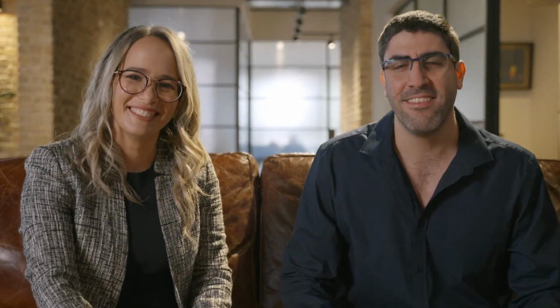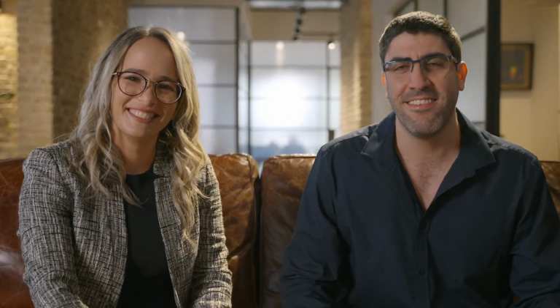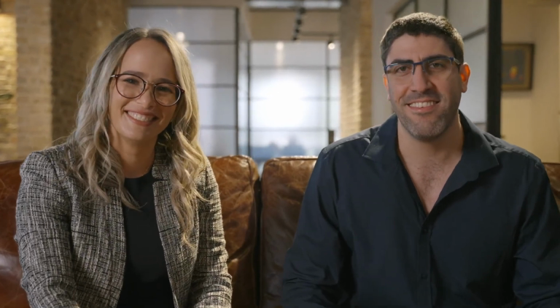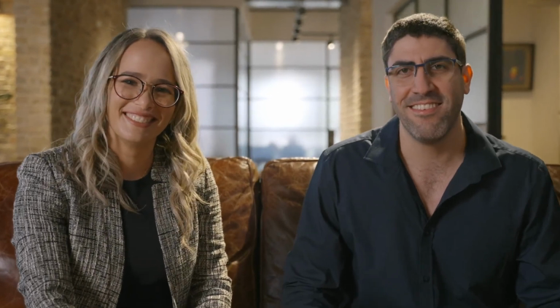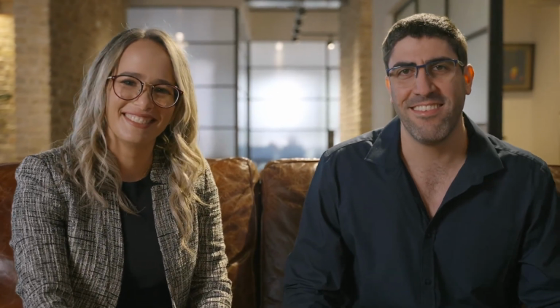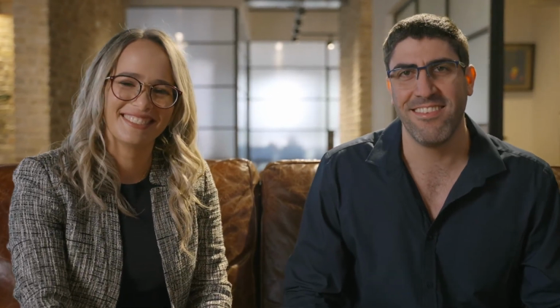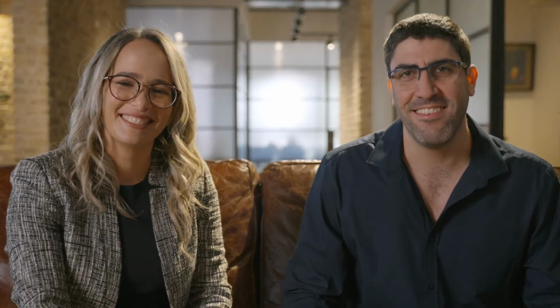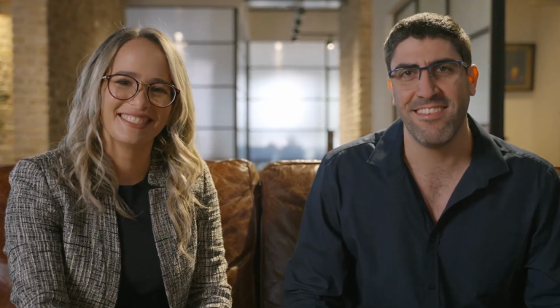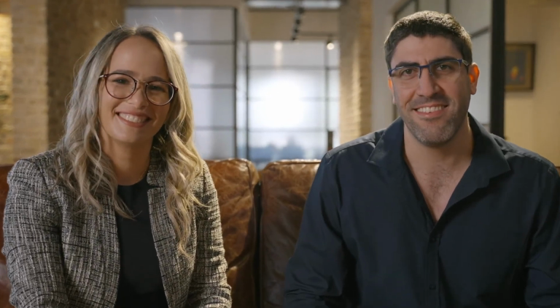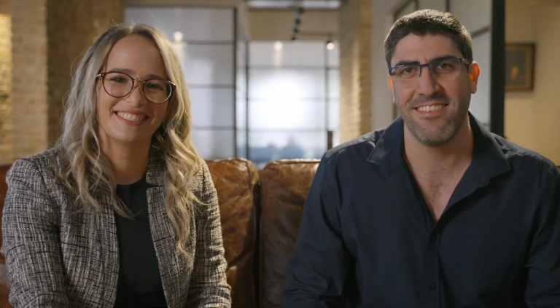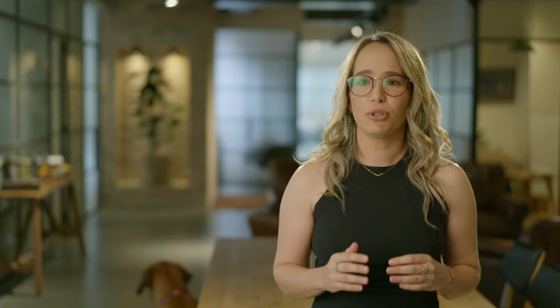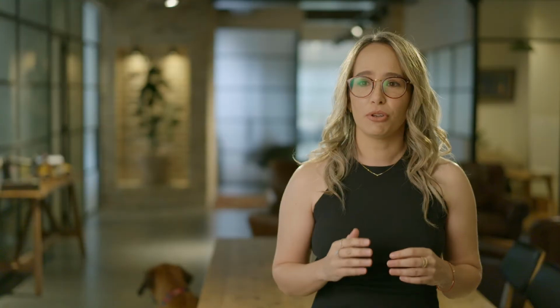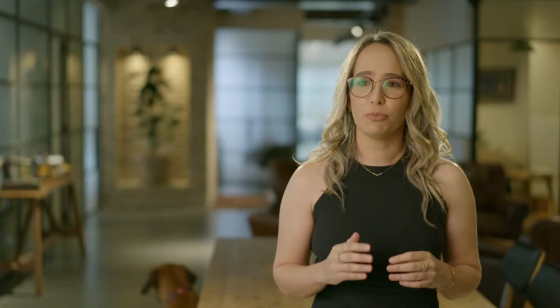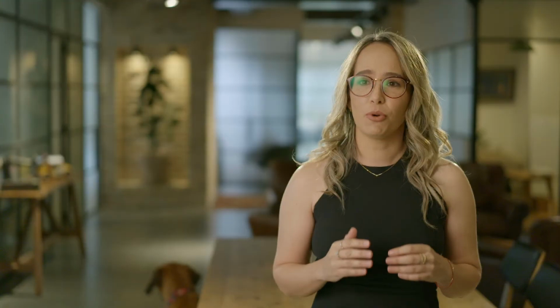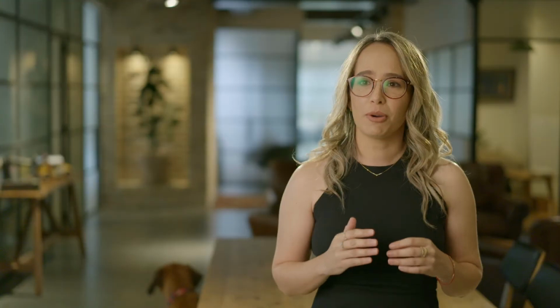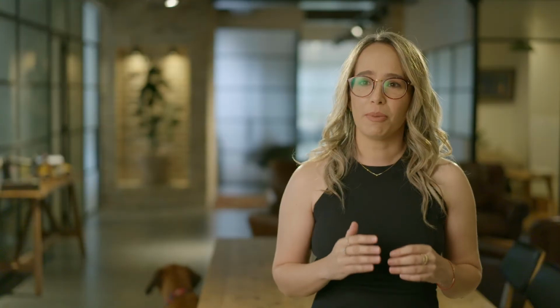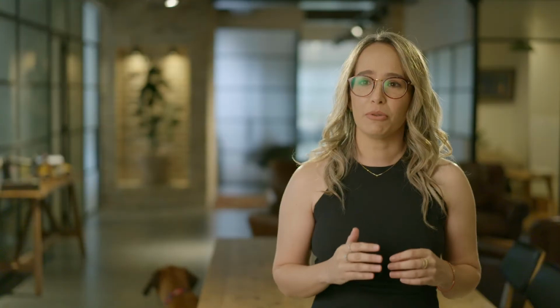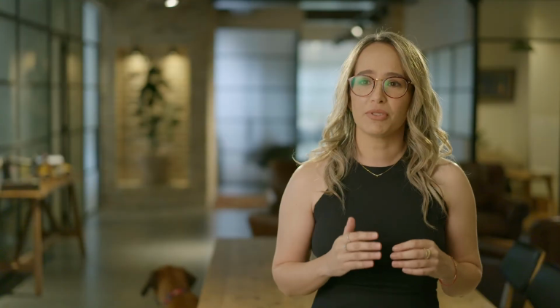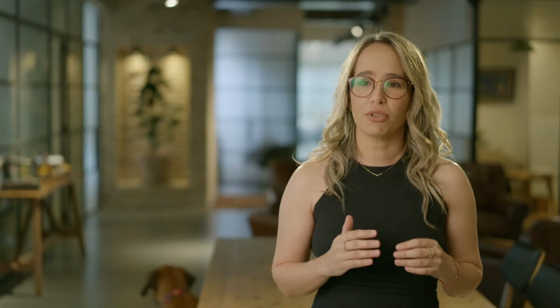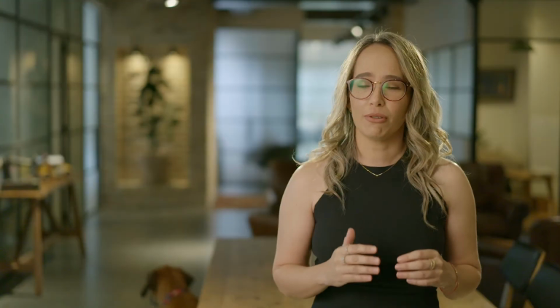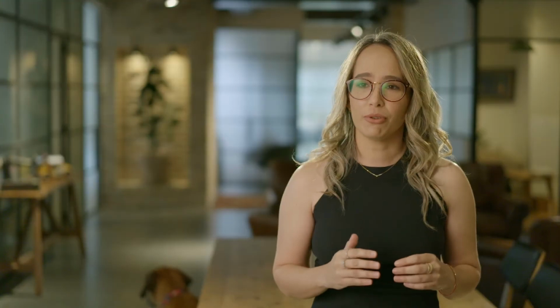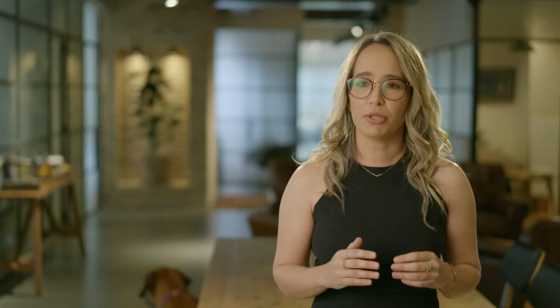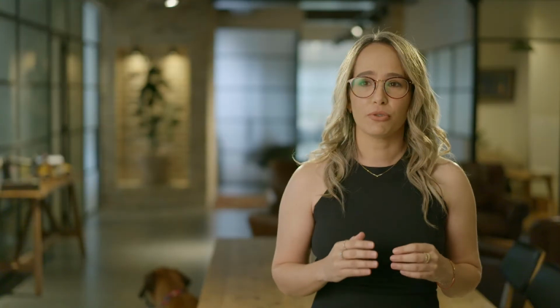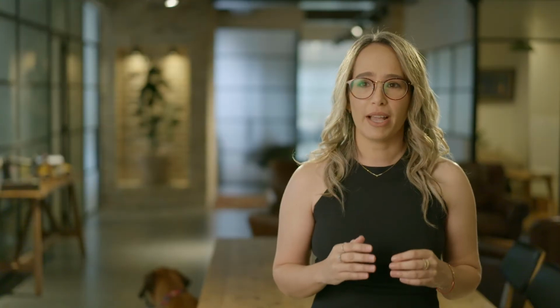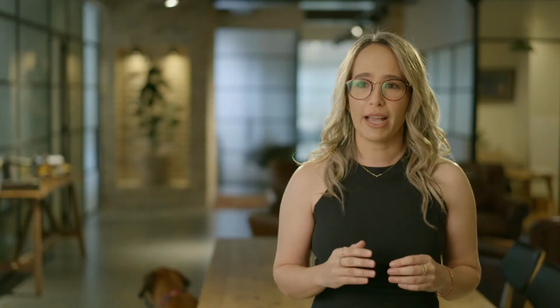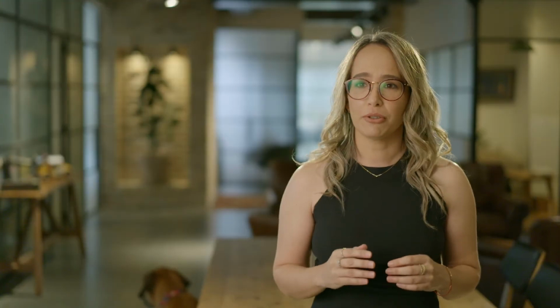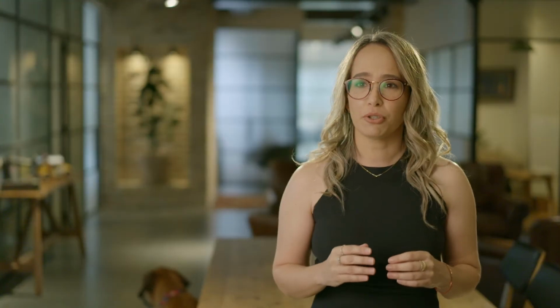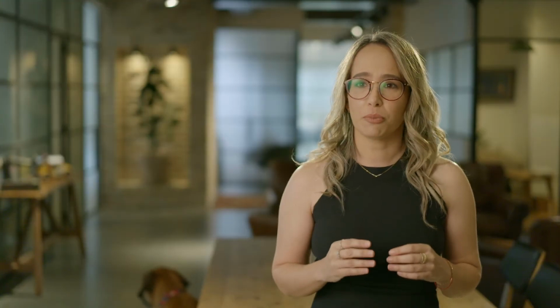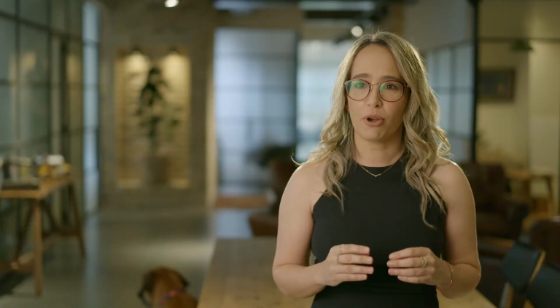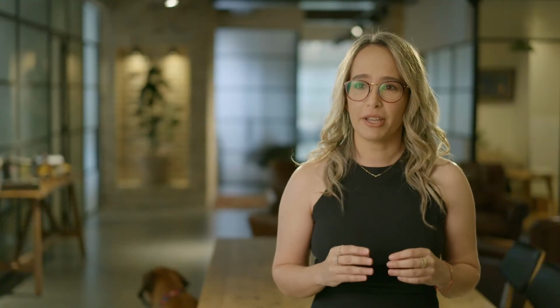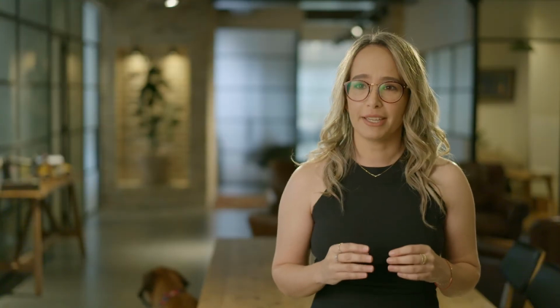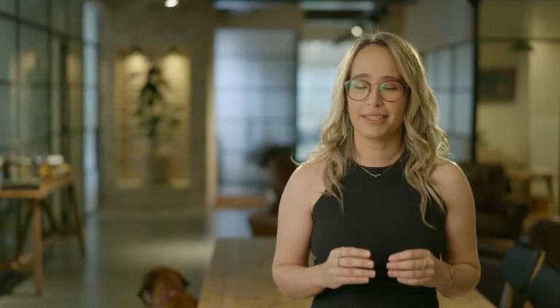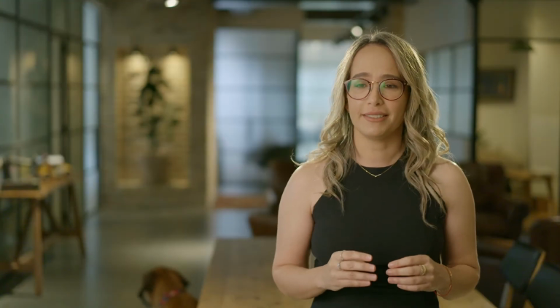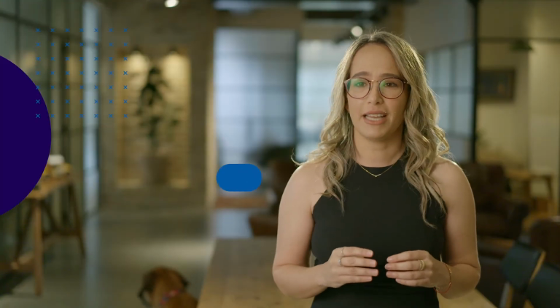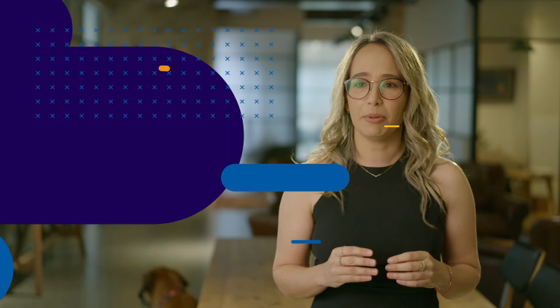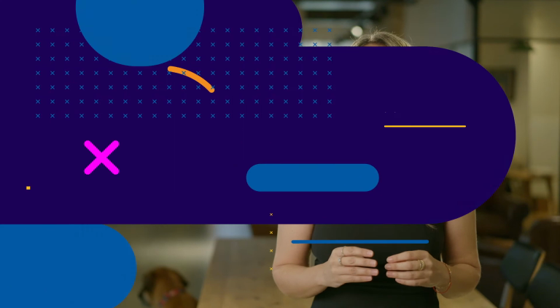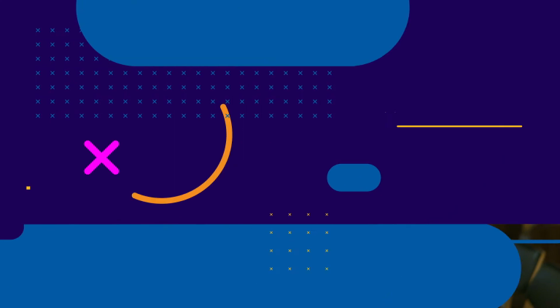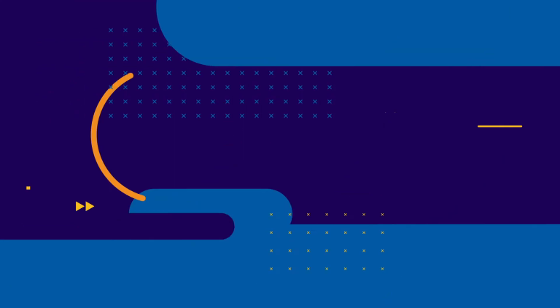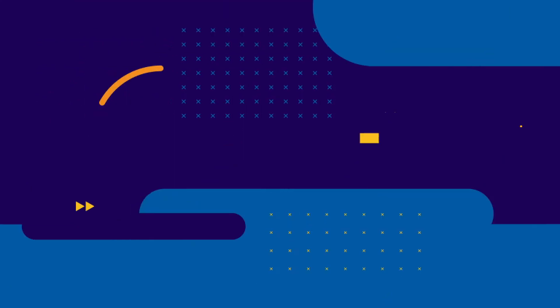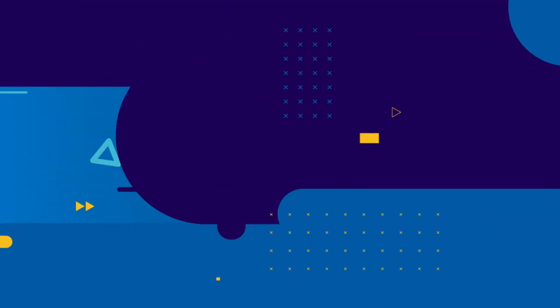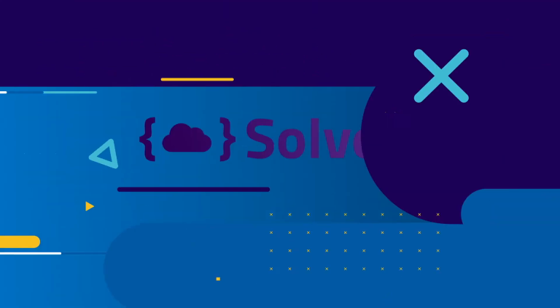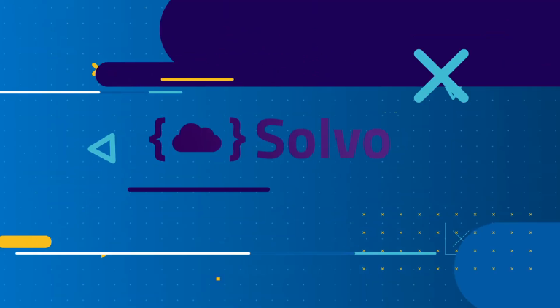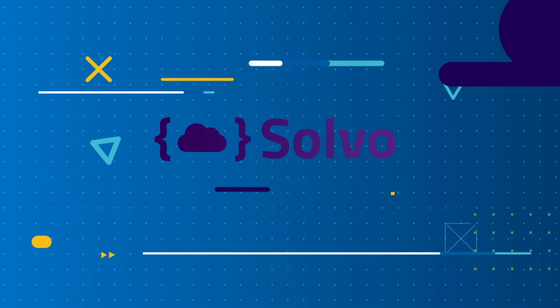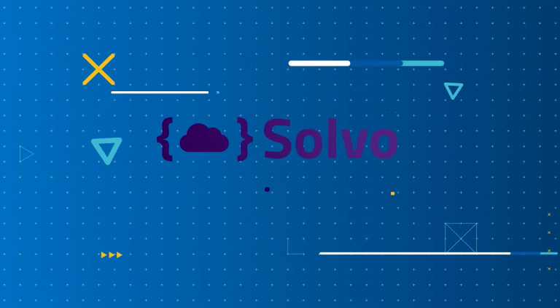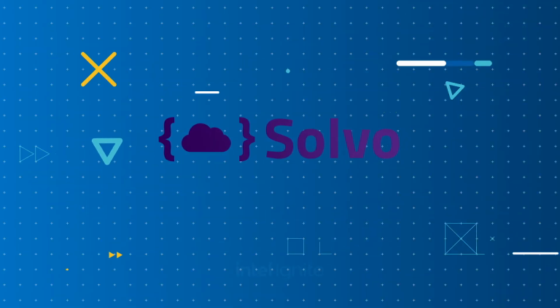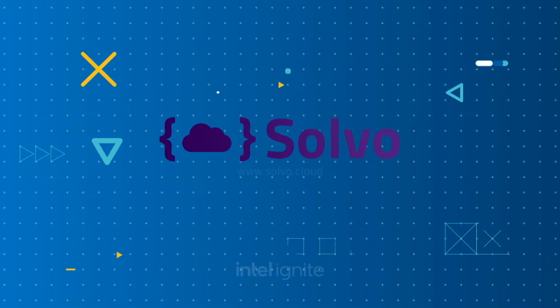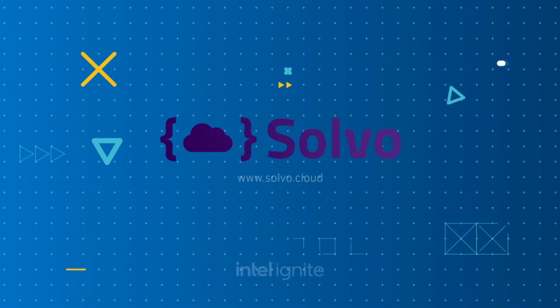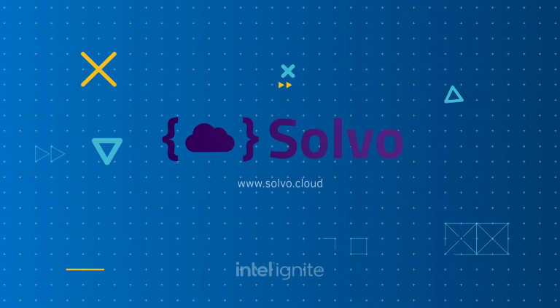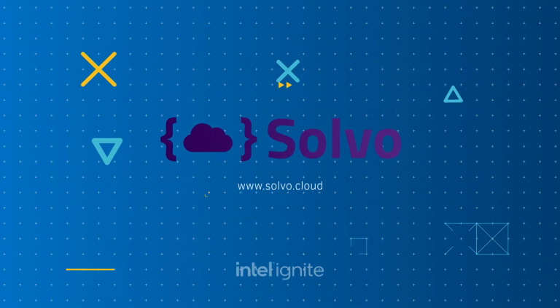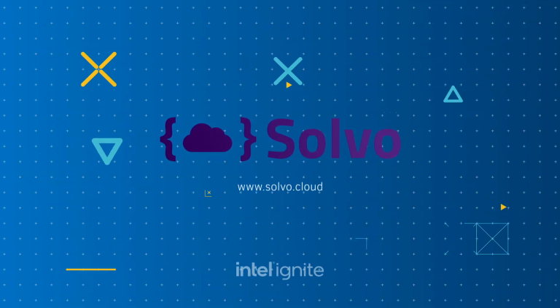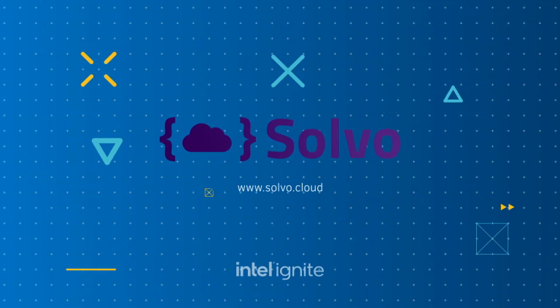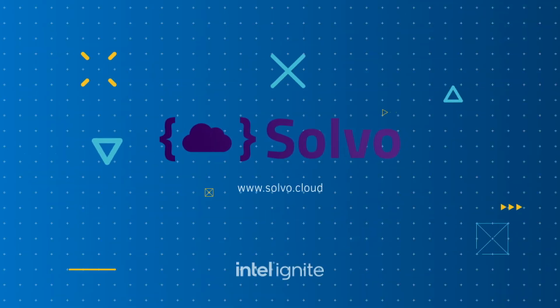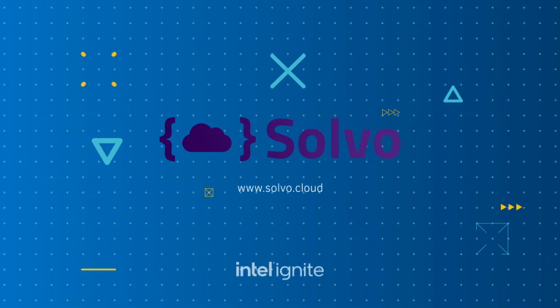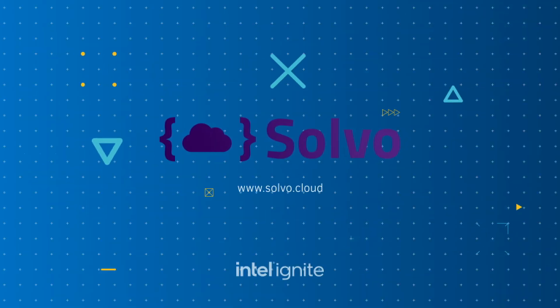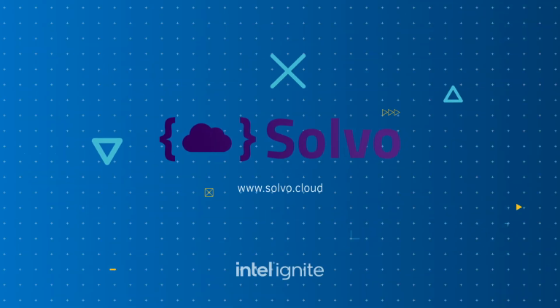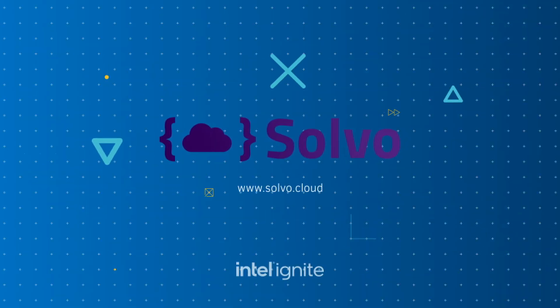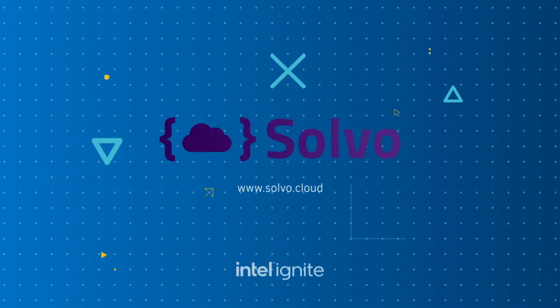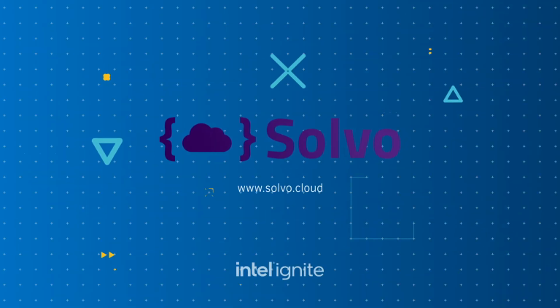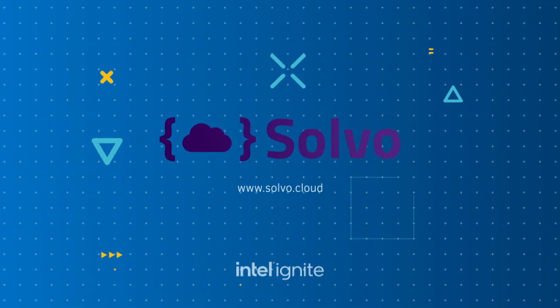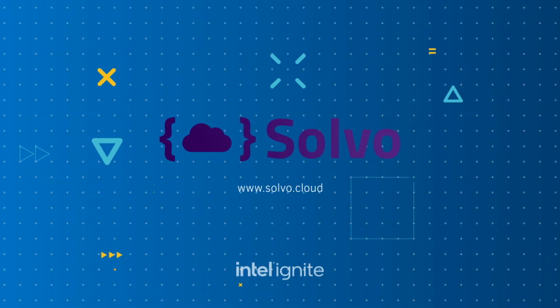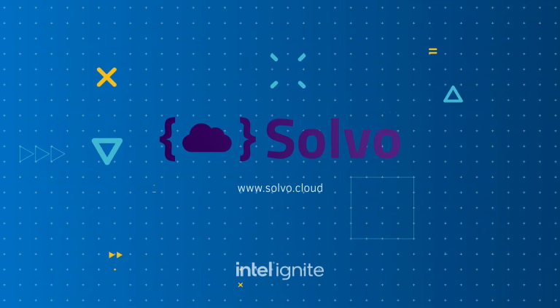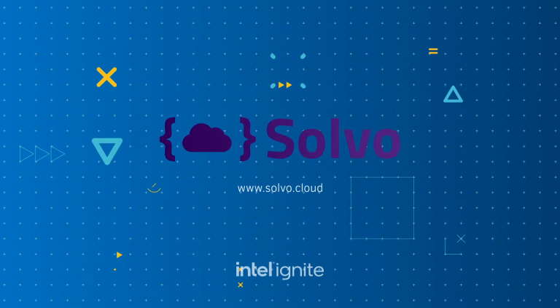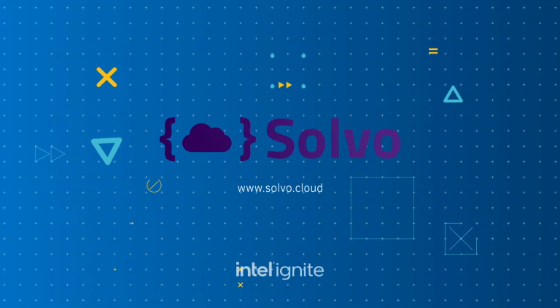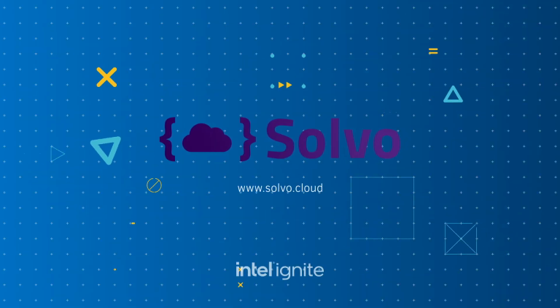I'd like to invite you to learn more about Solvo and try out our product at www.solvo.cloud.